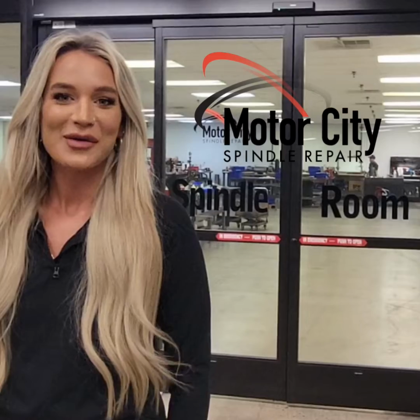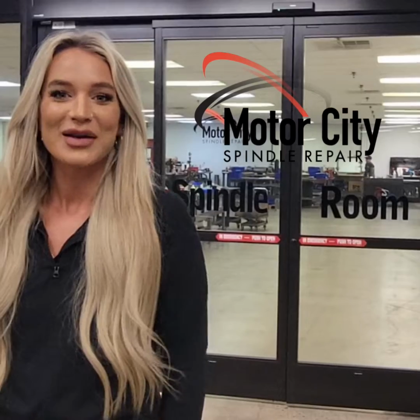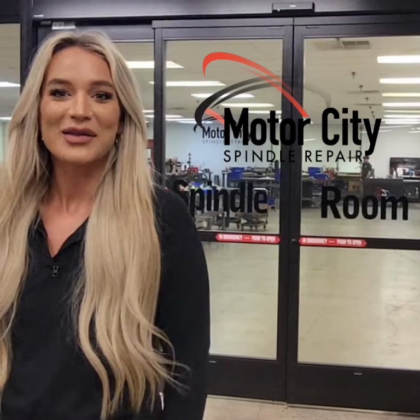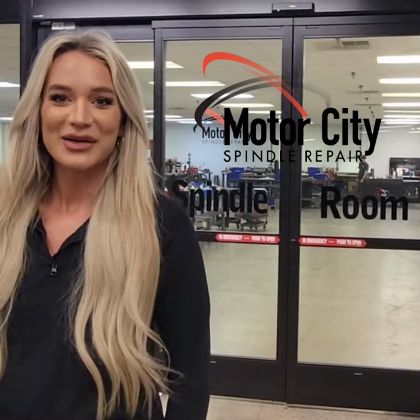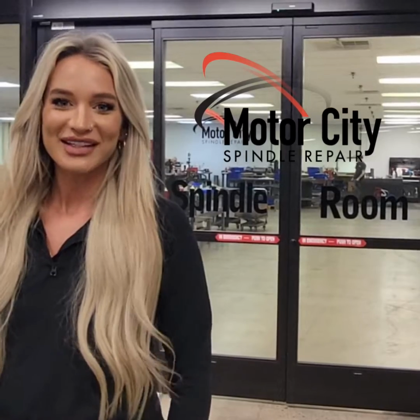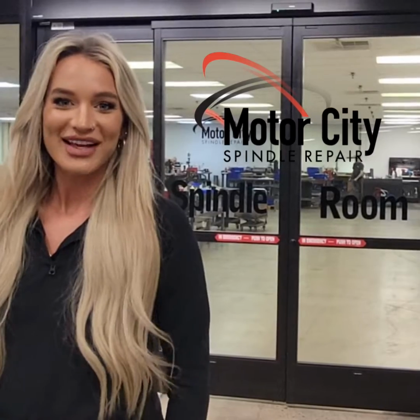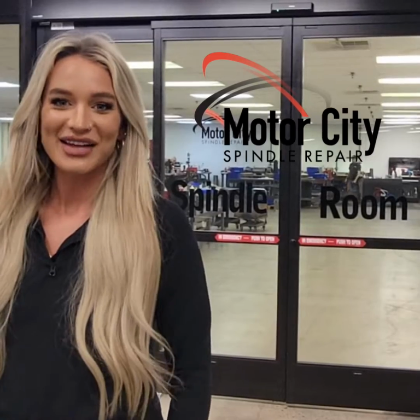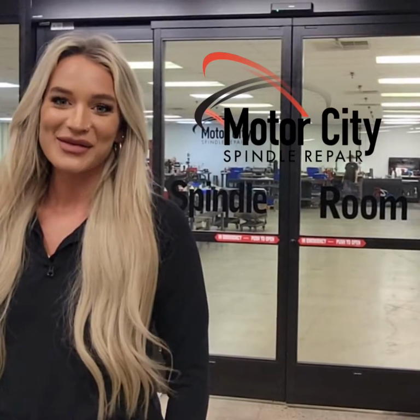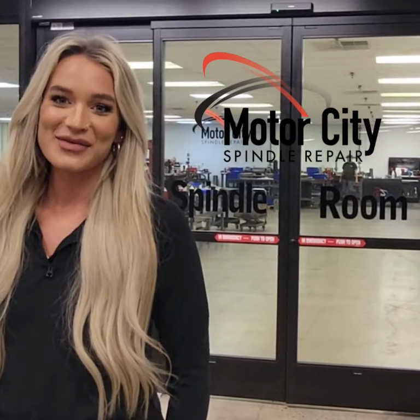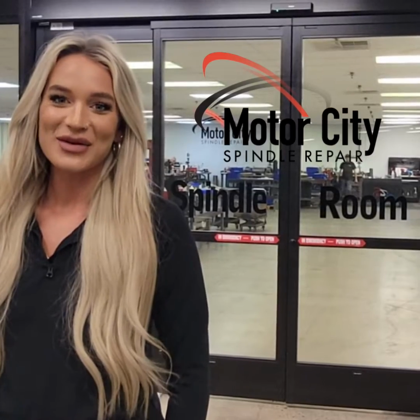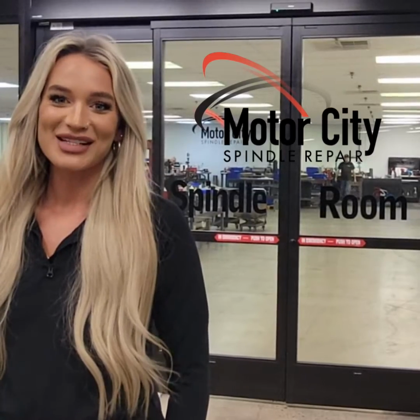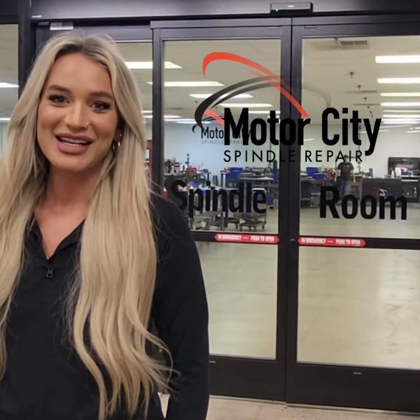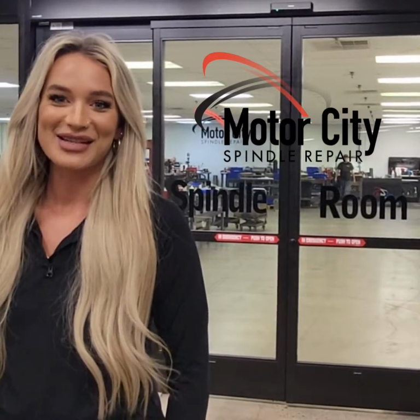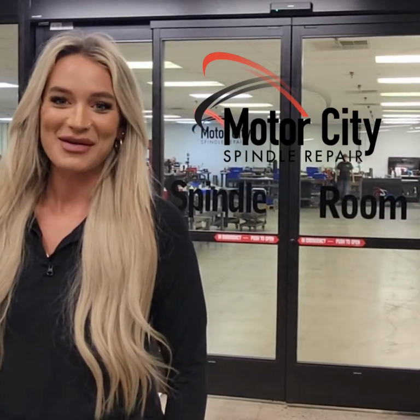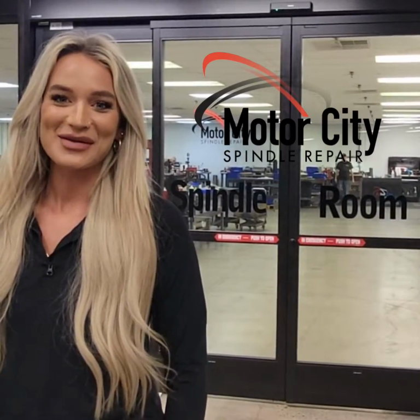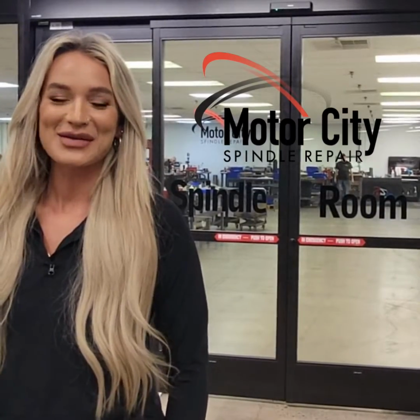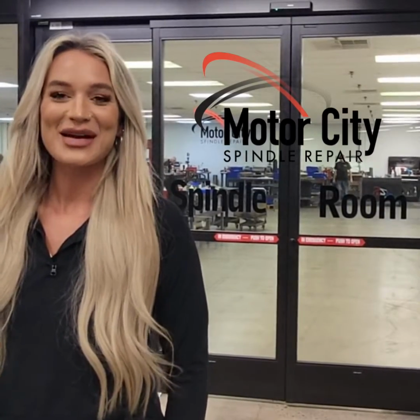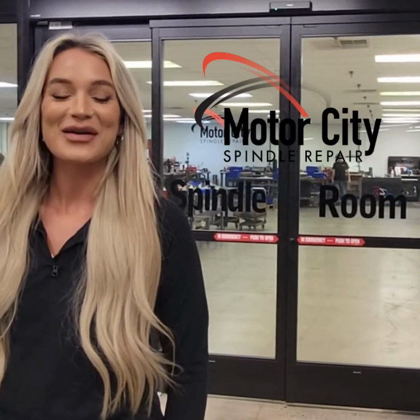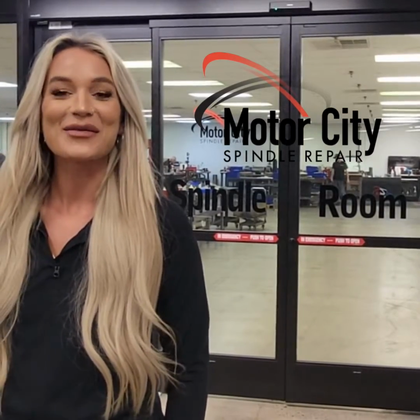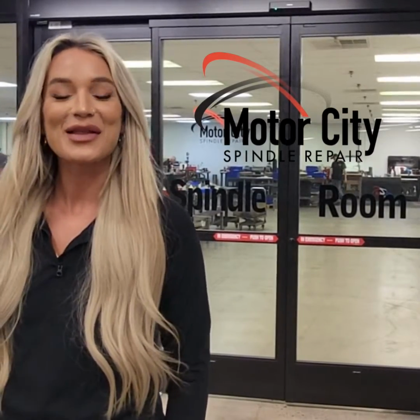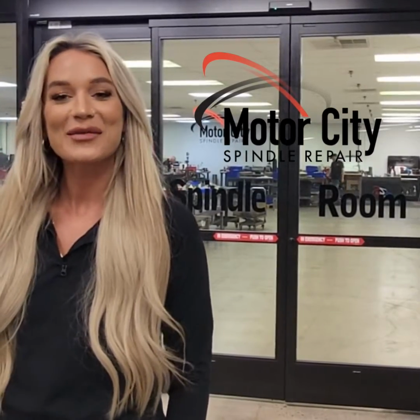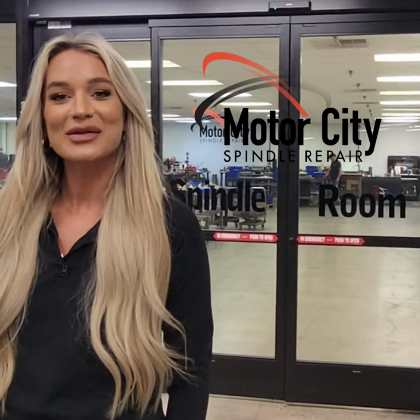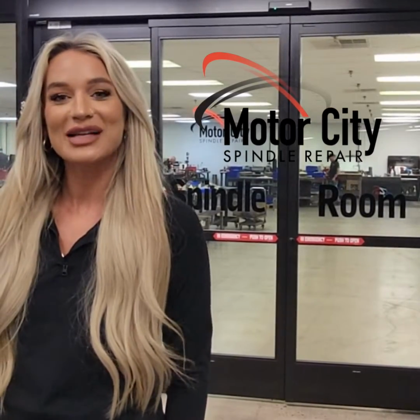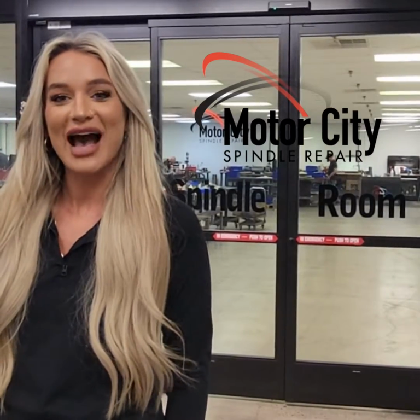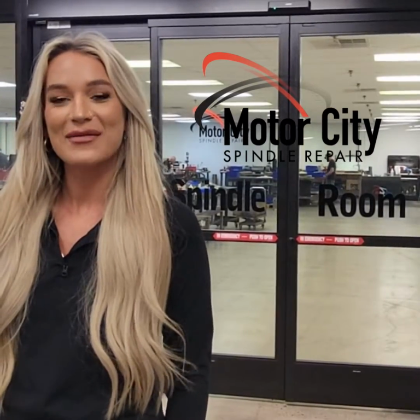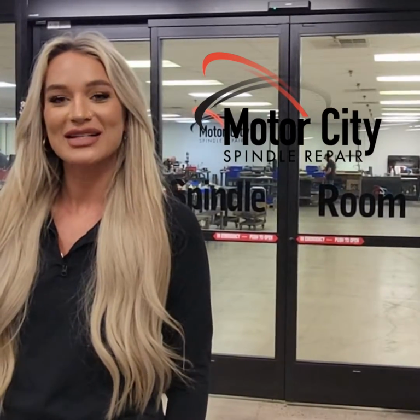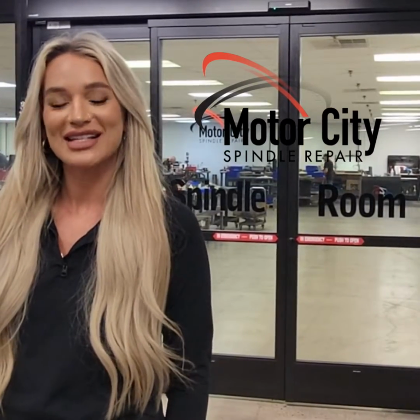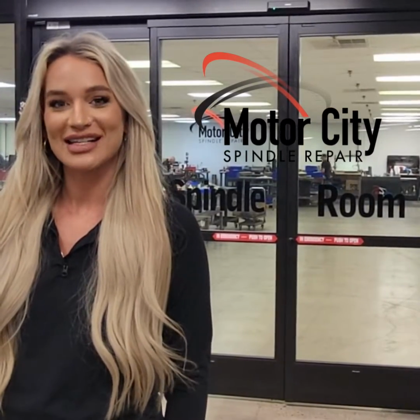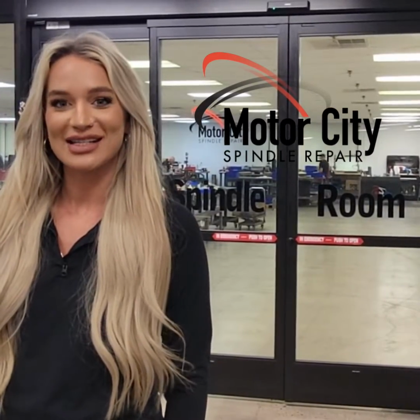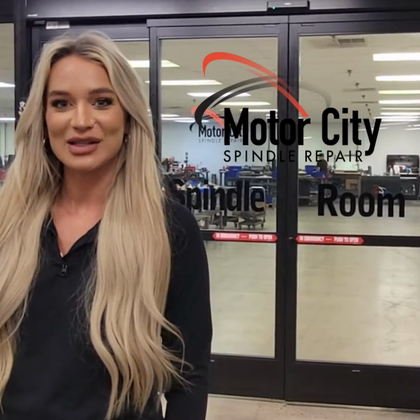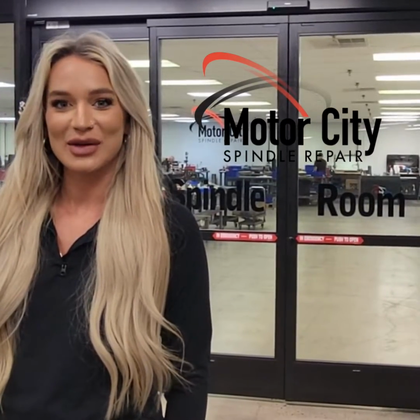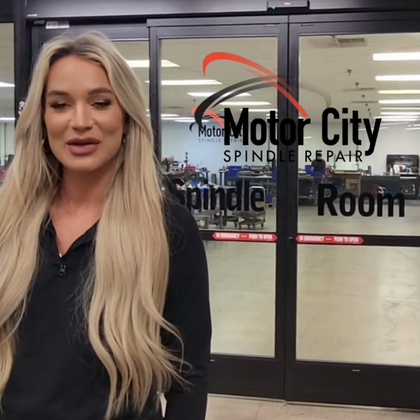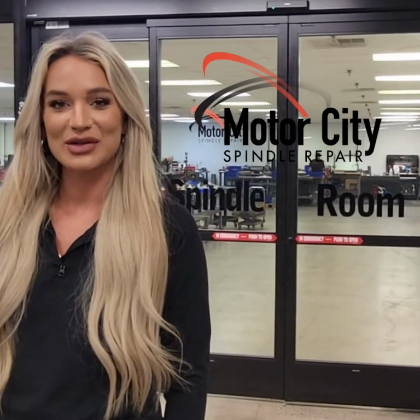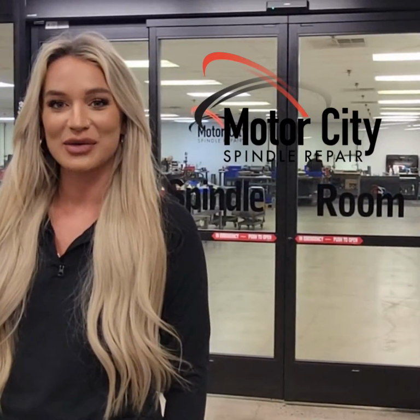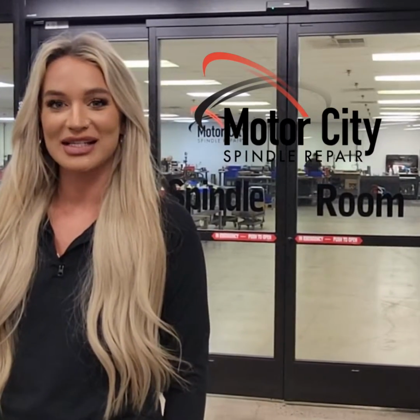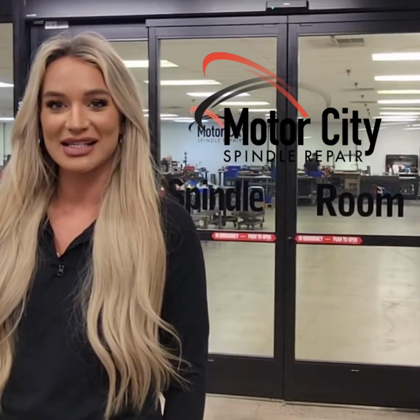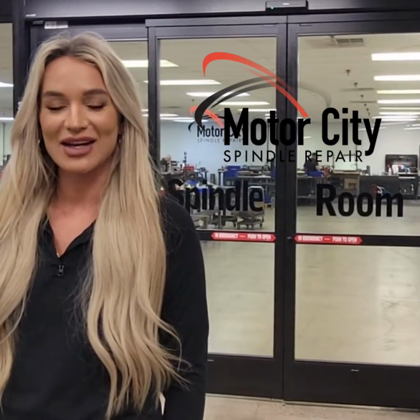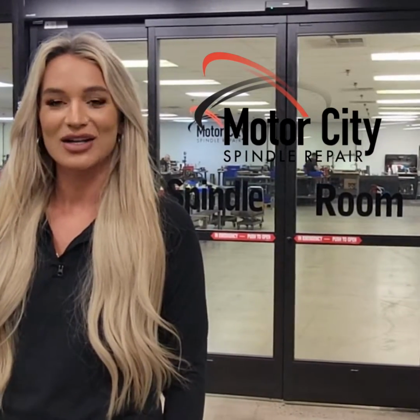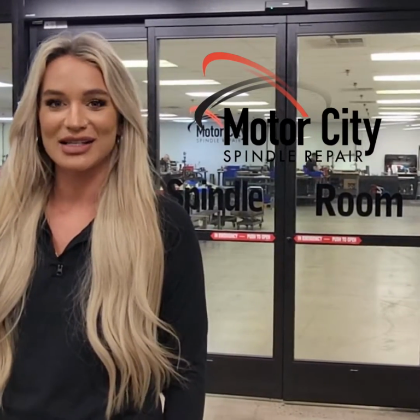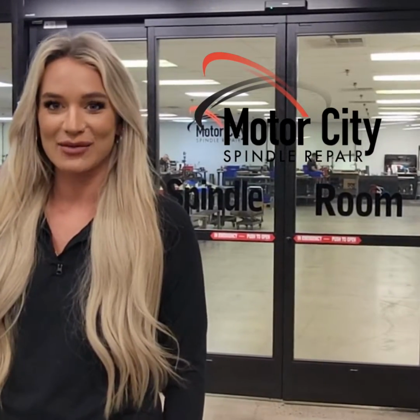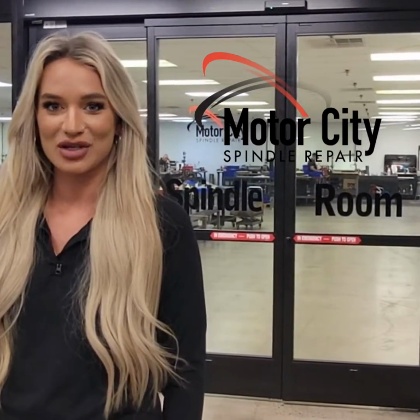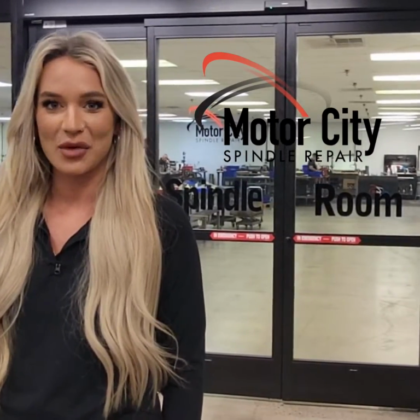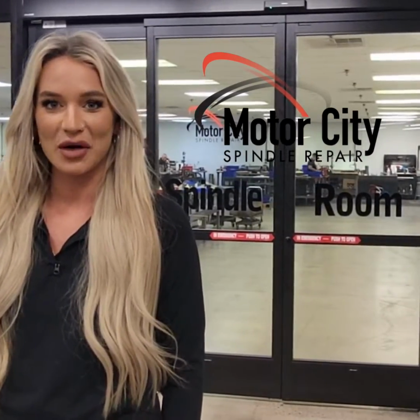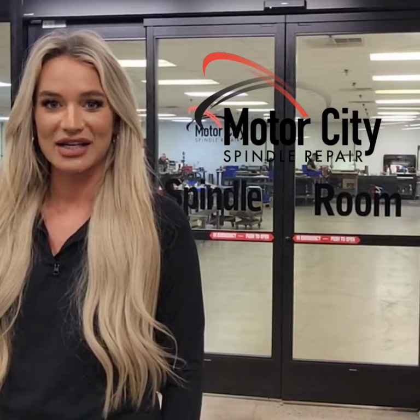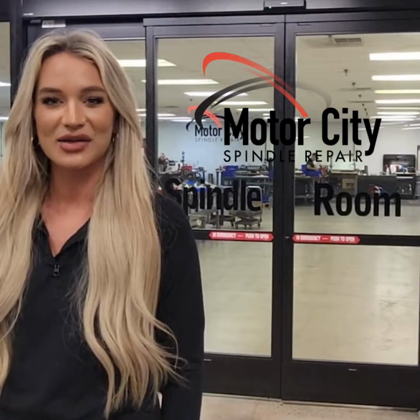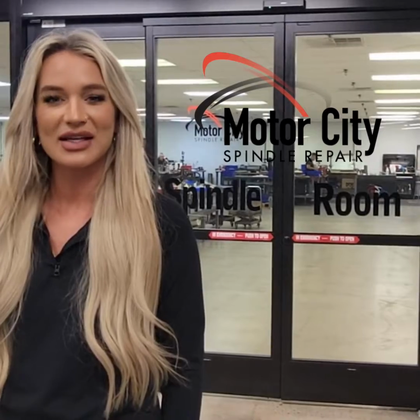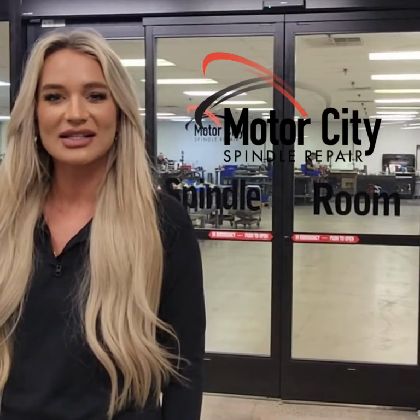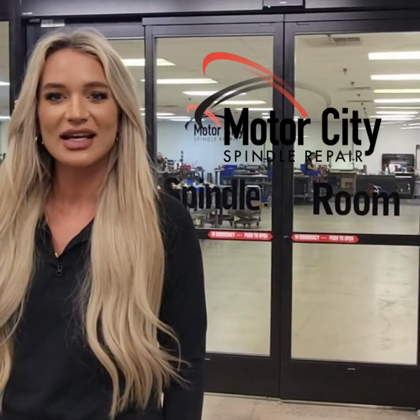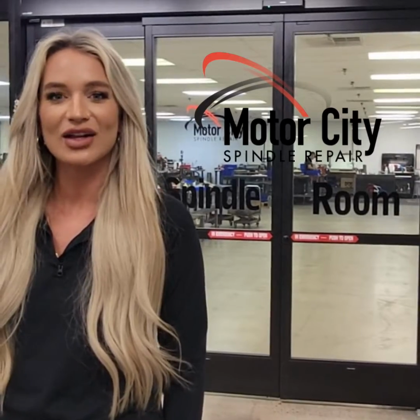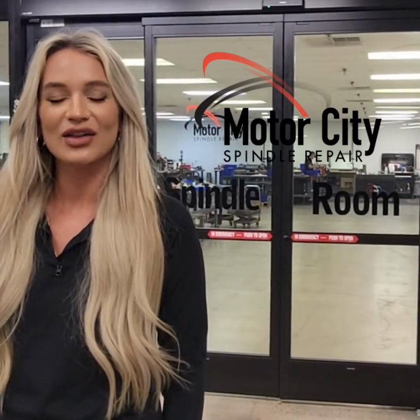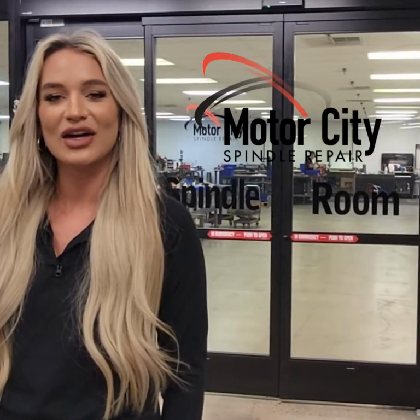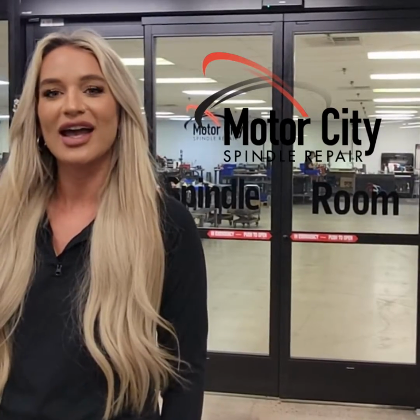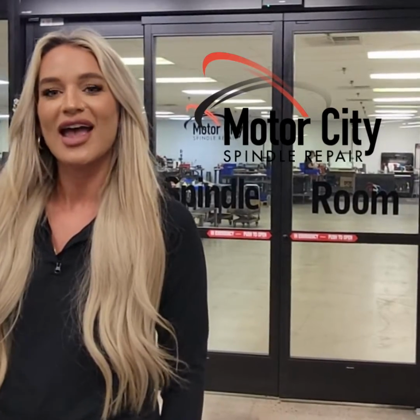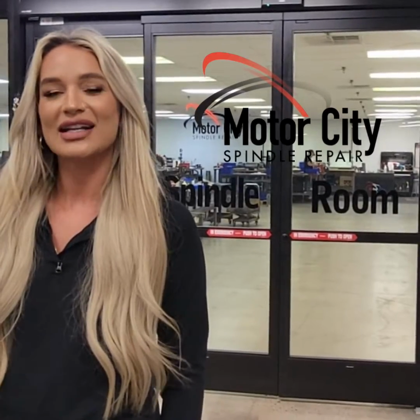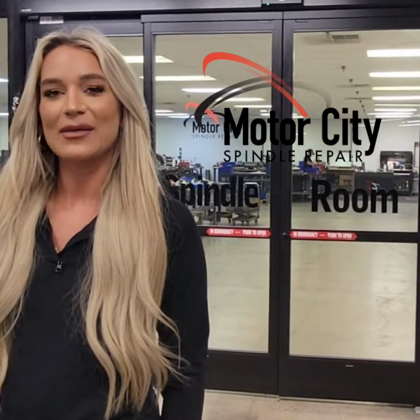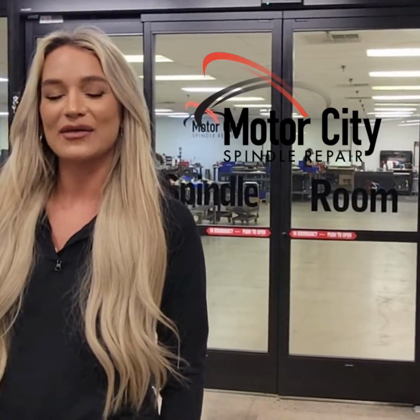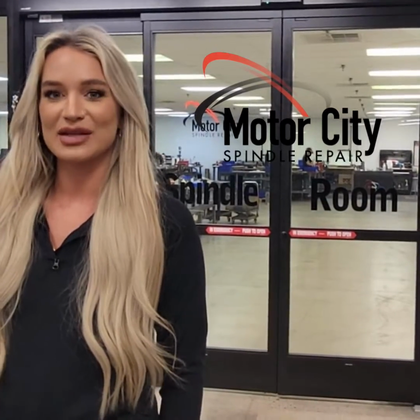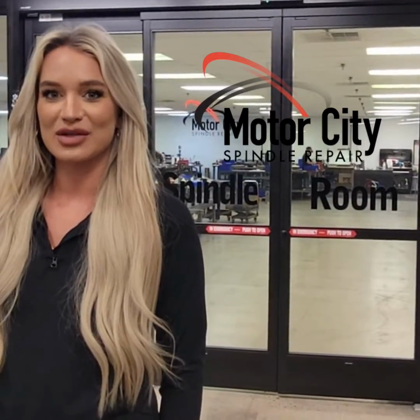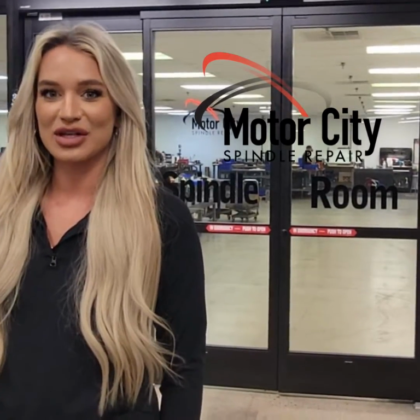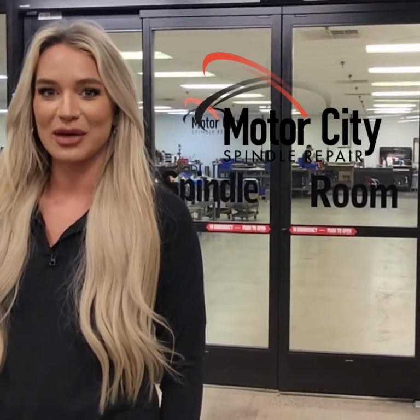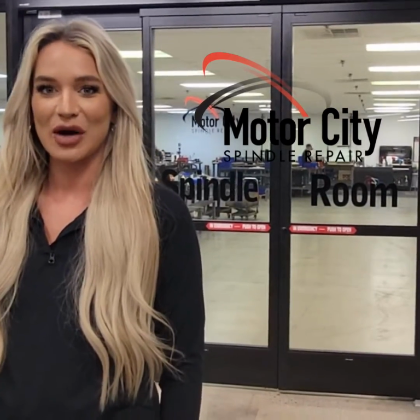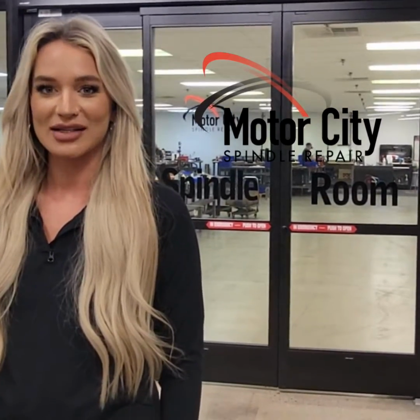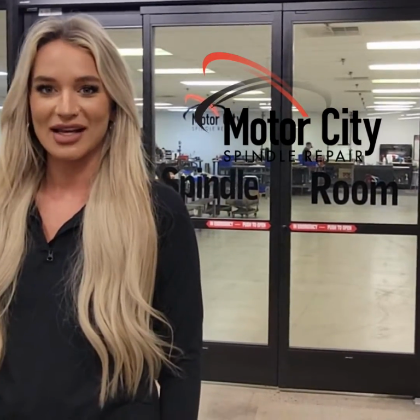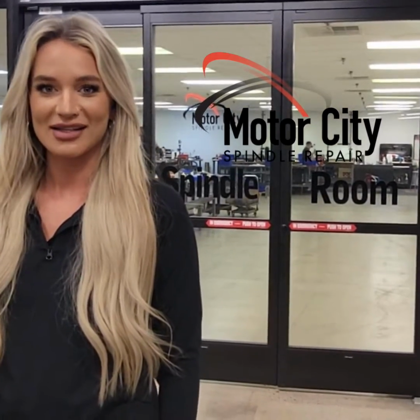Everyone, Lauren Liddell here with Motor City Spindle Repair. One of the most common CNC spindles we see are DMG Mori. So let's take a look at some of these machining processes.